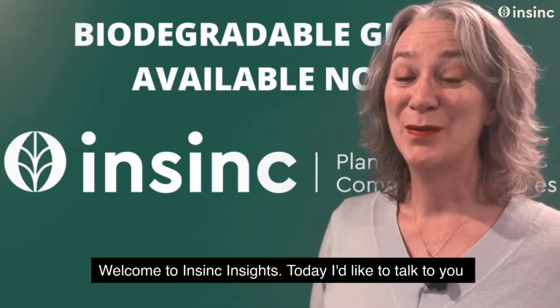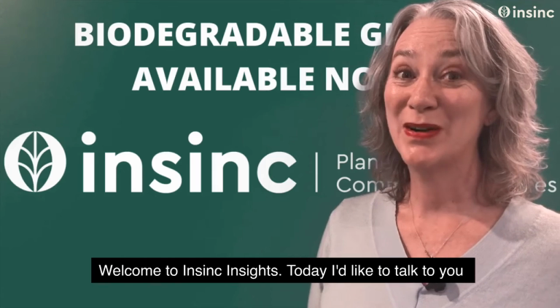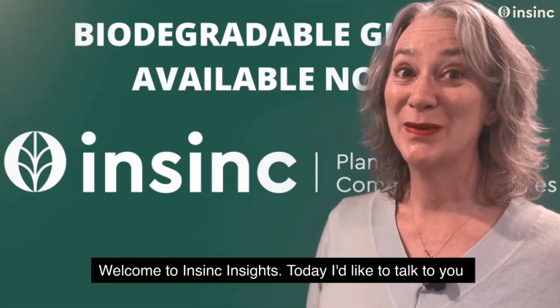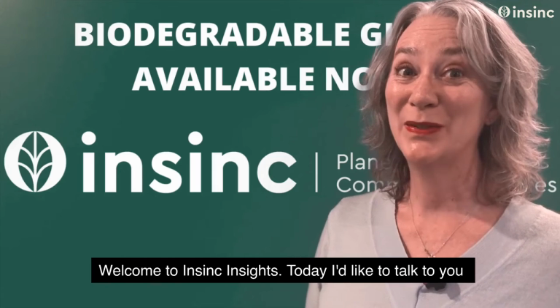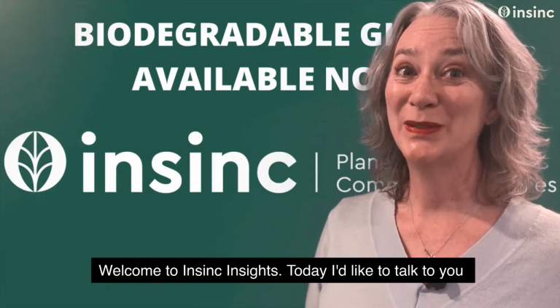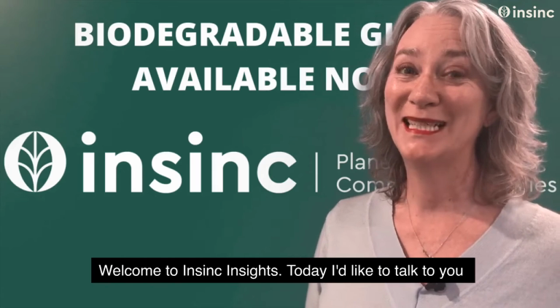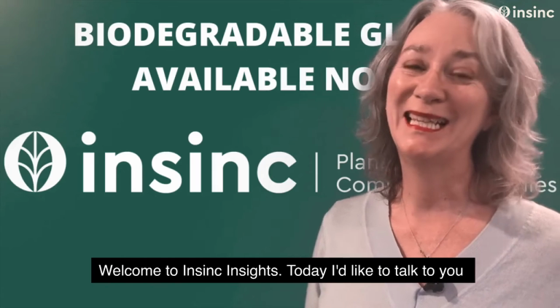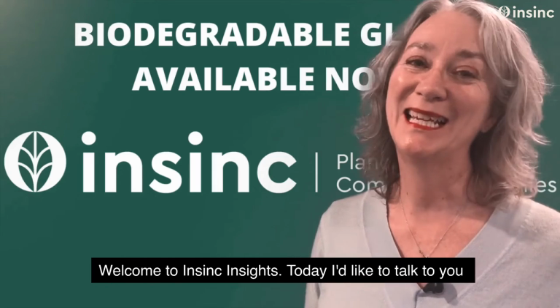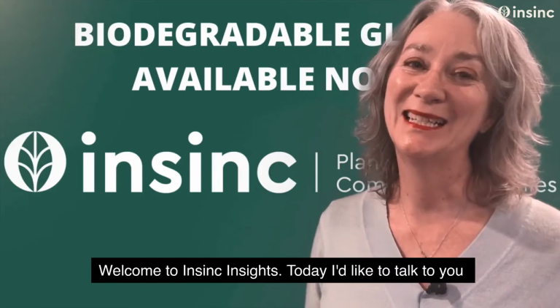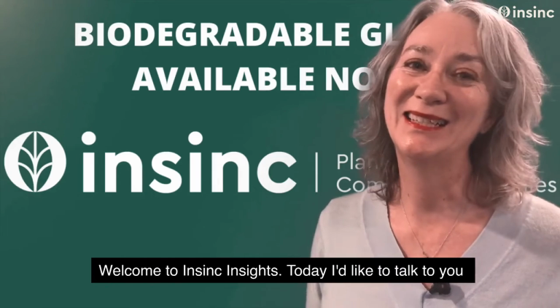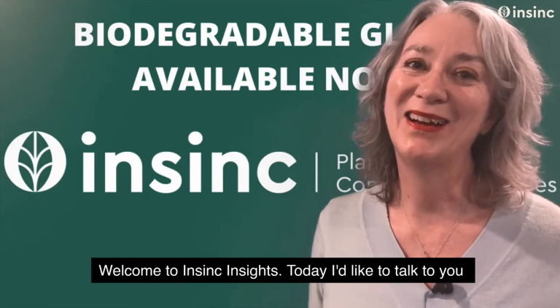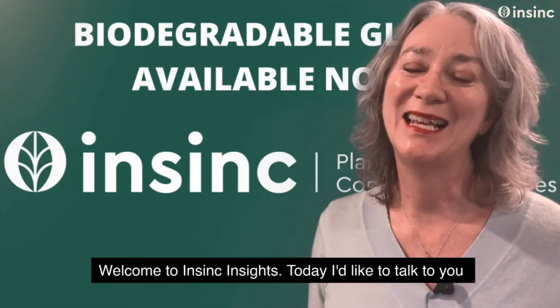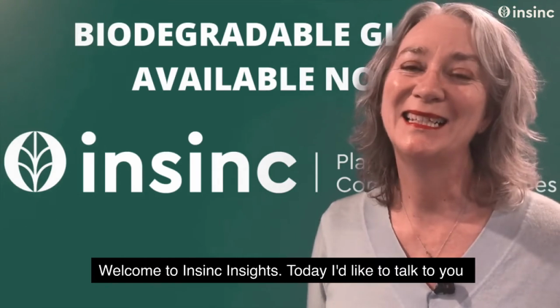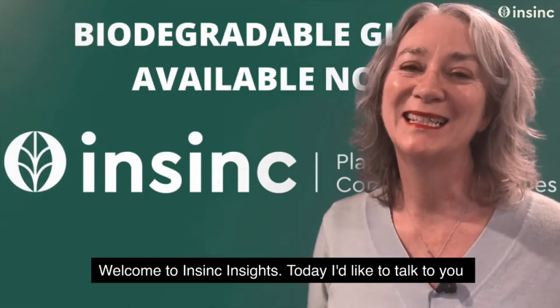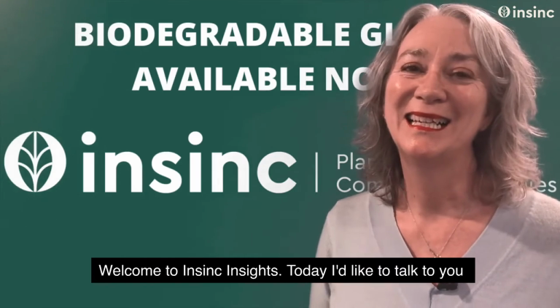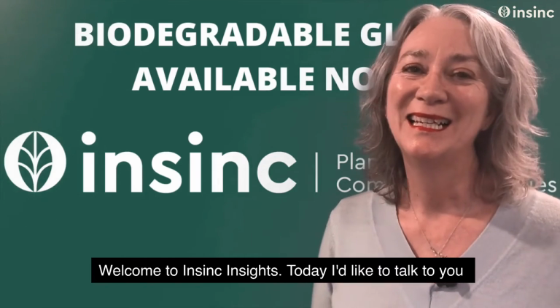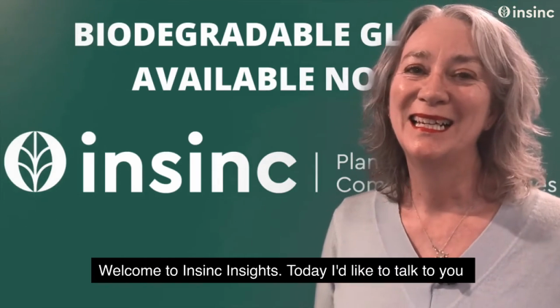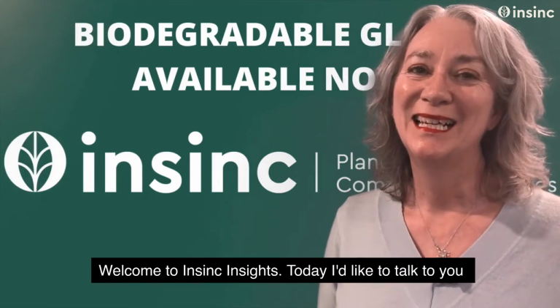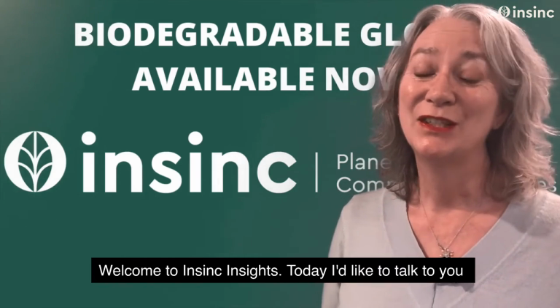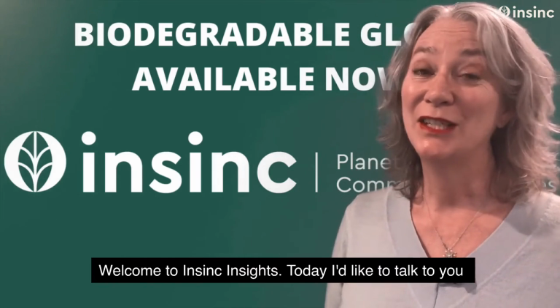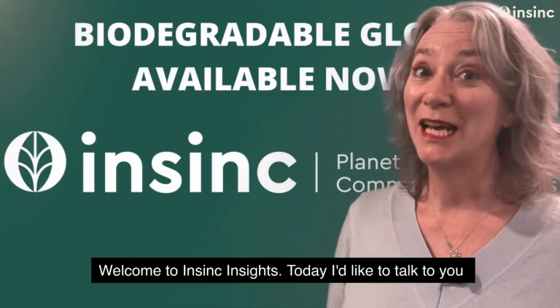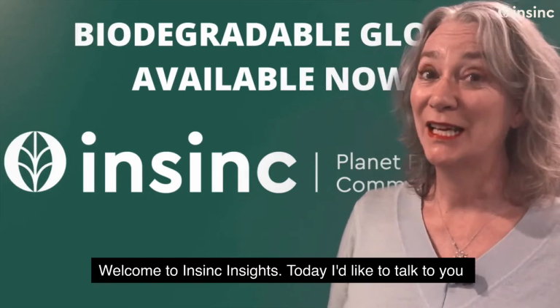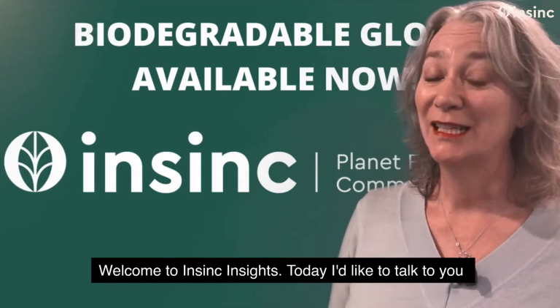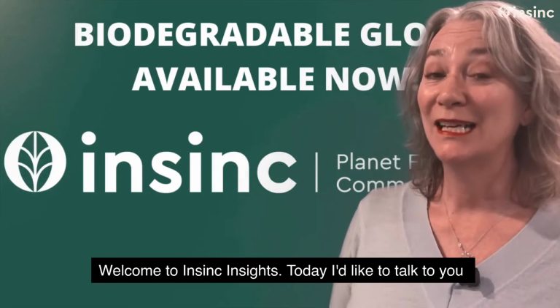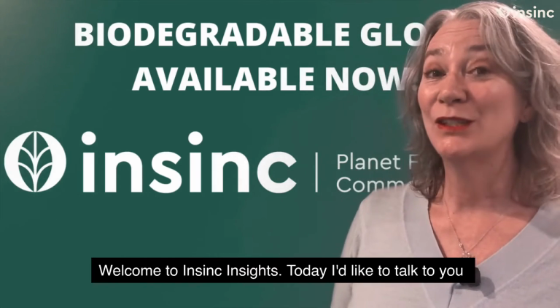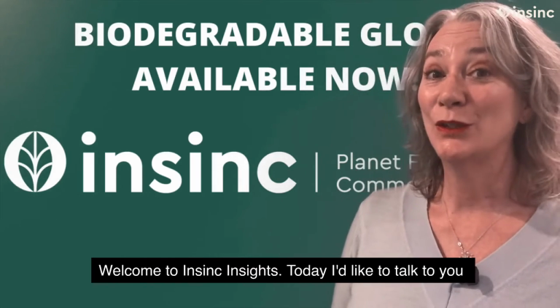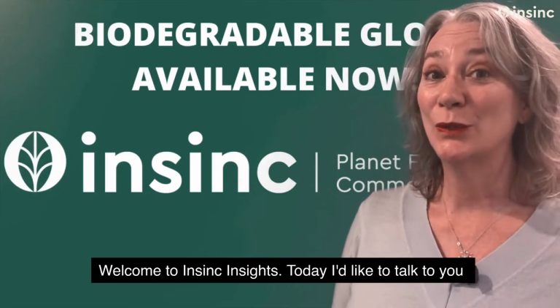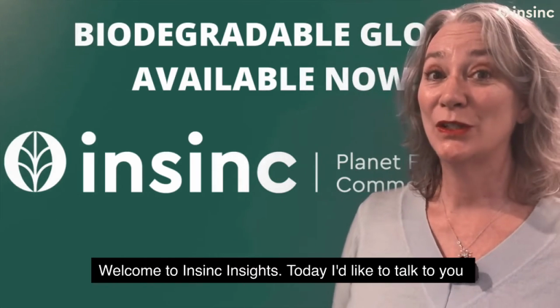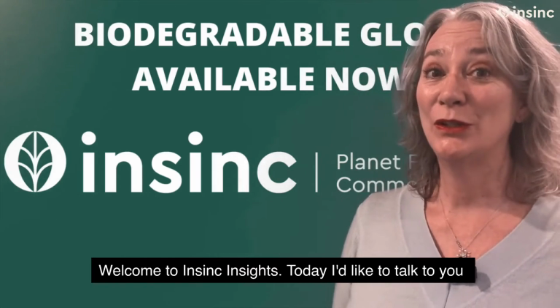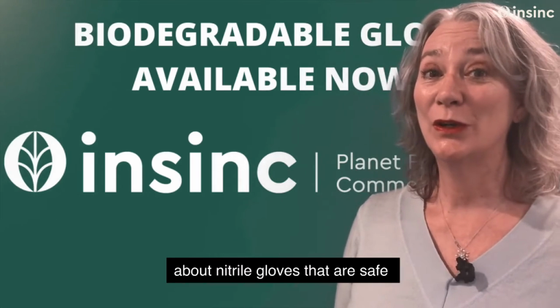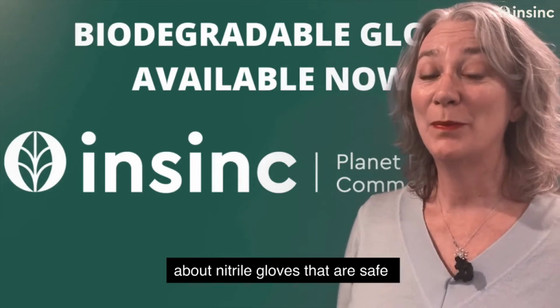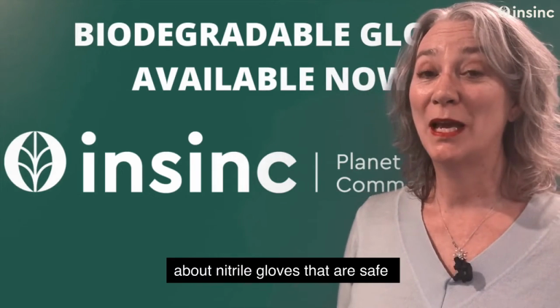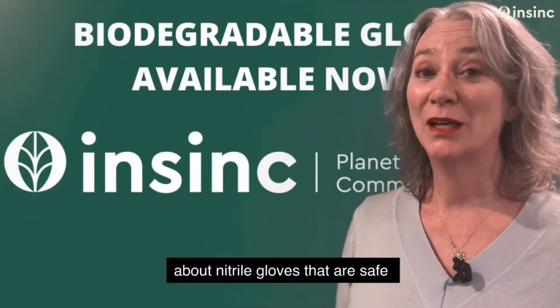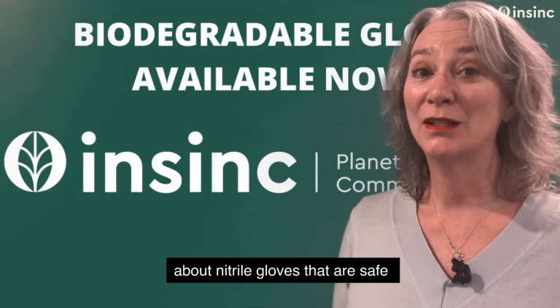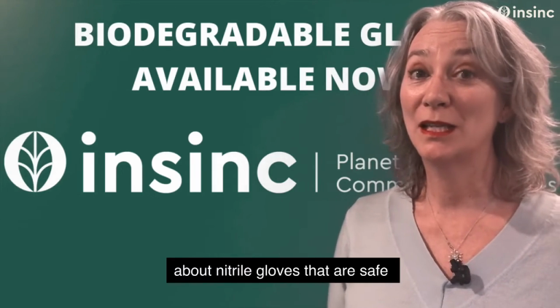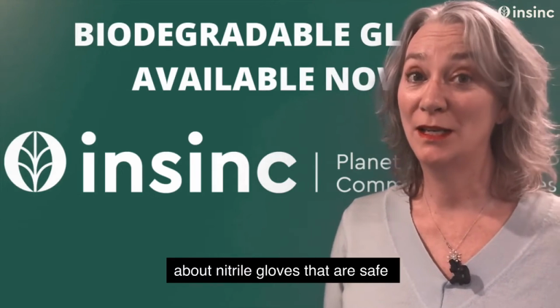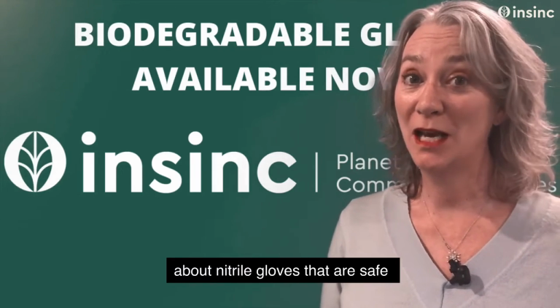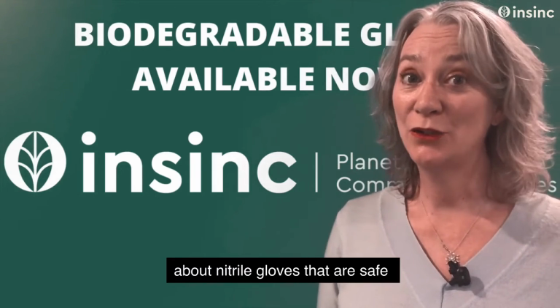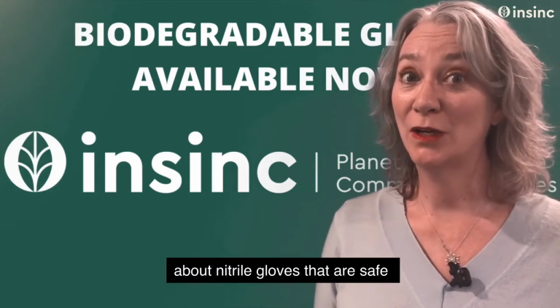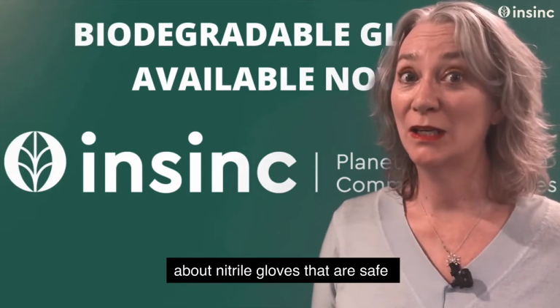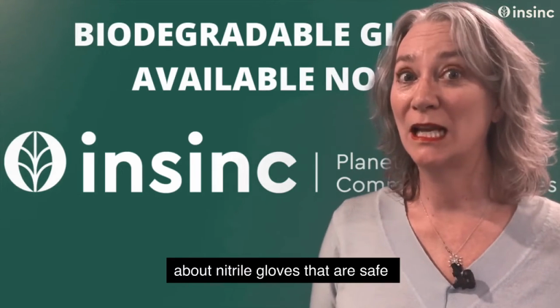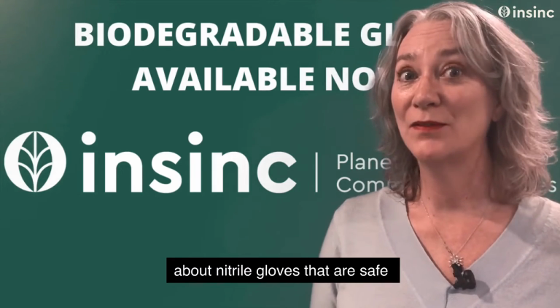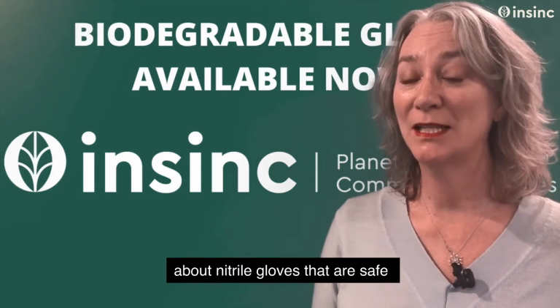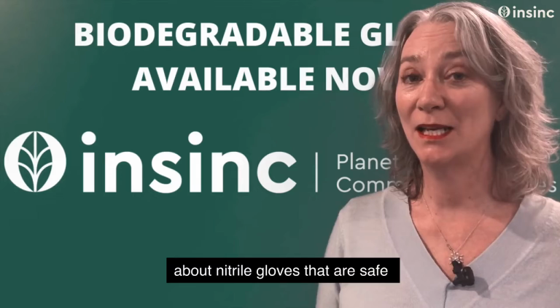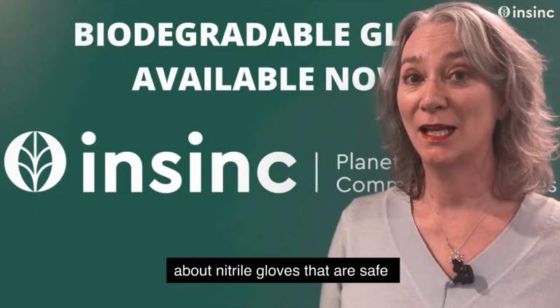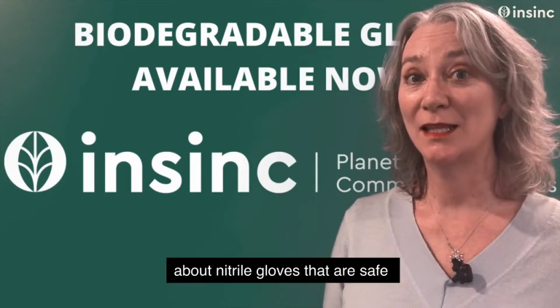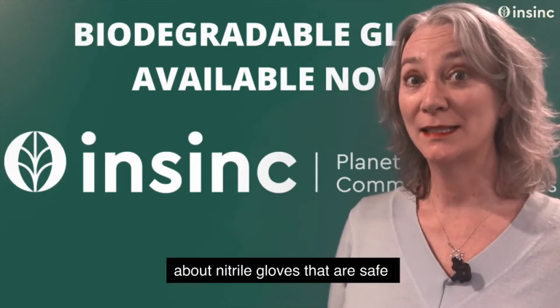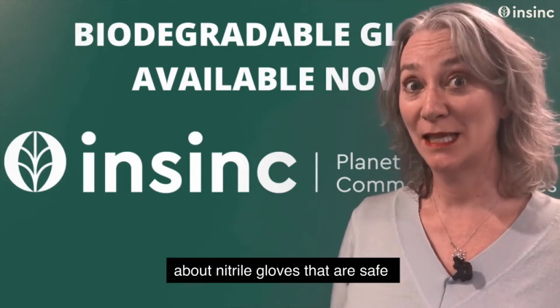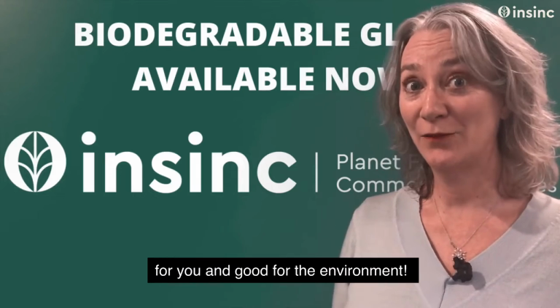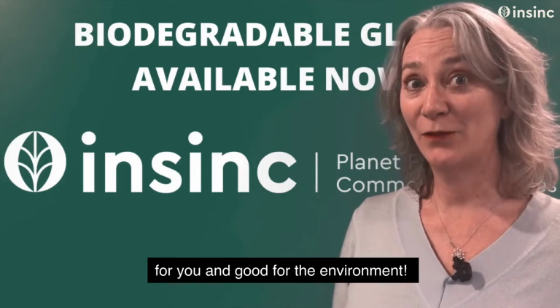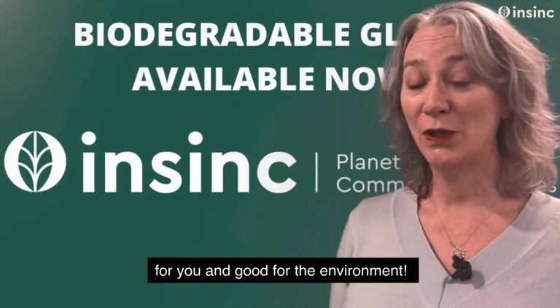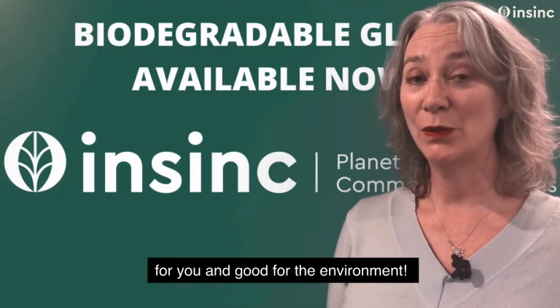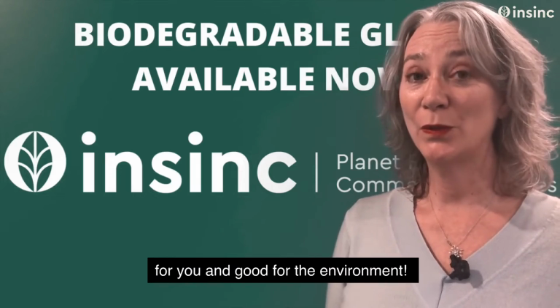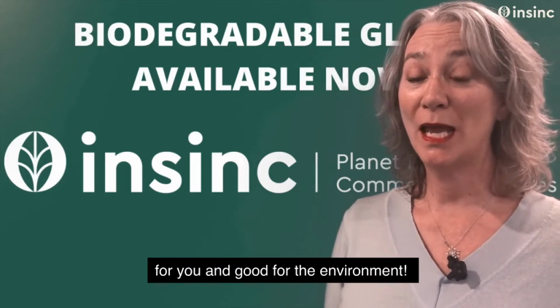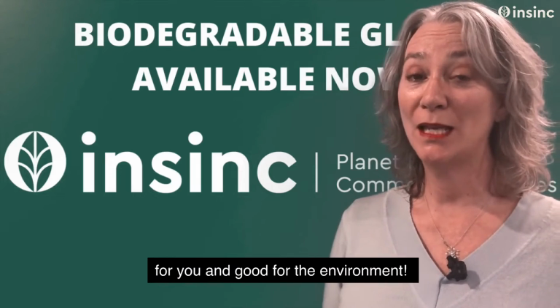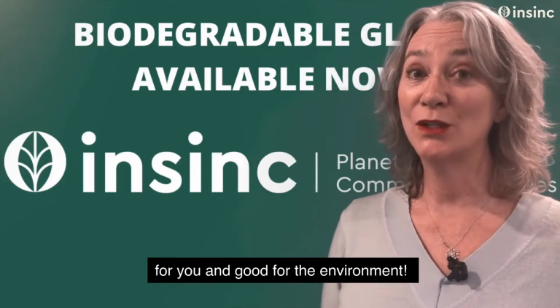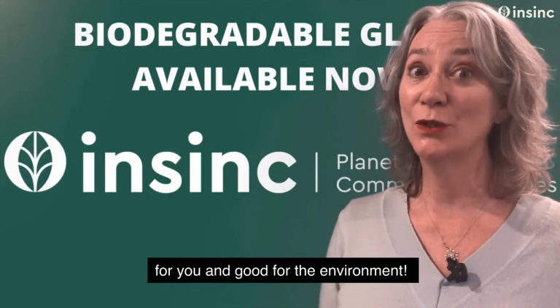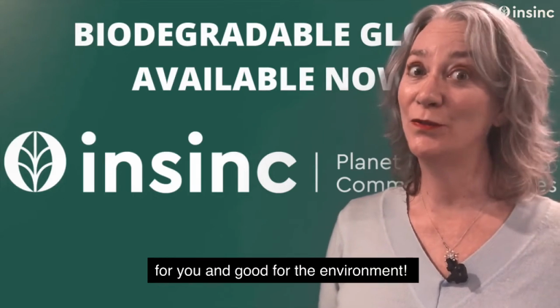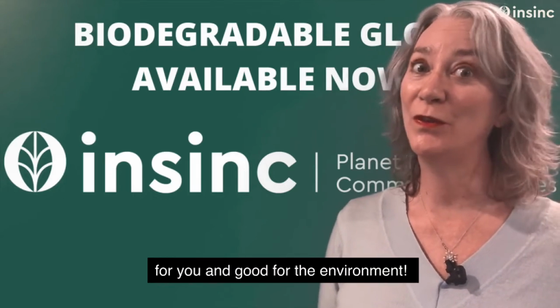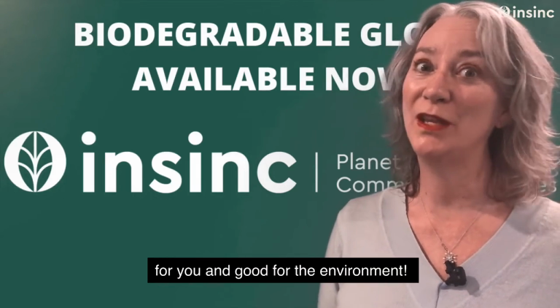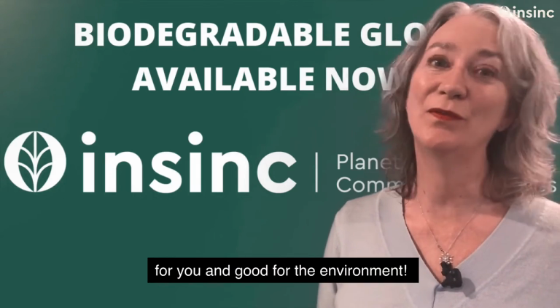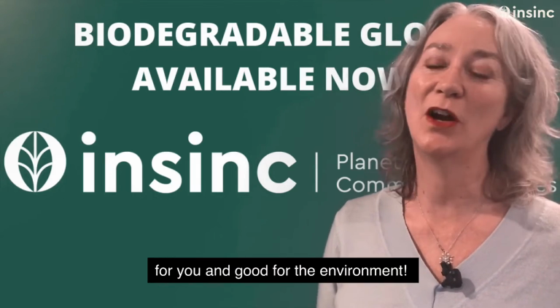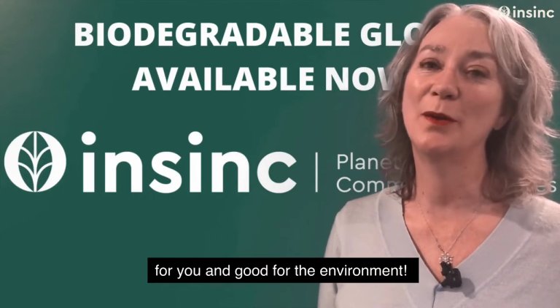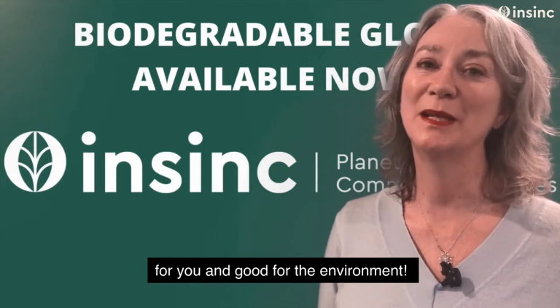Welcome to NSYNC Insights. Today I'd like to talk to you about nitrile gloves that are safe for you and good for the environment.